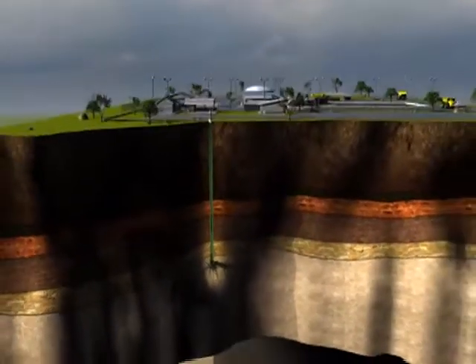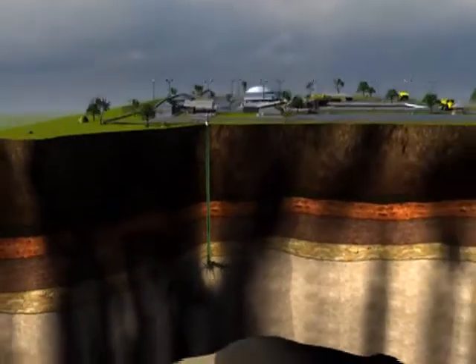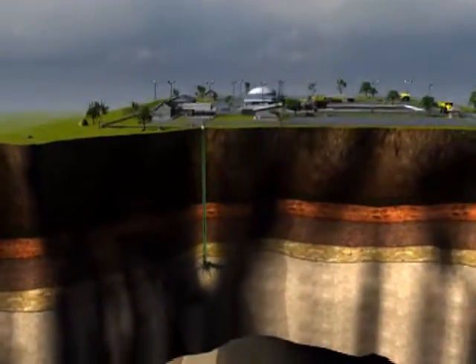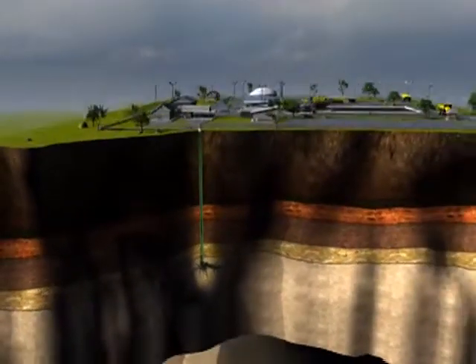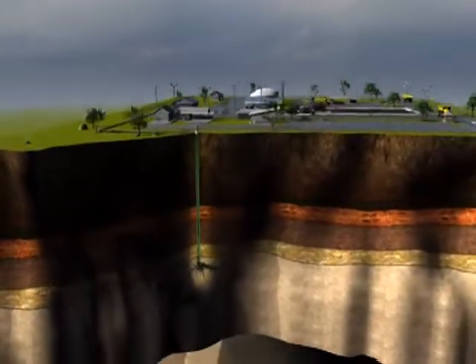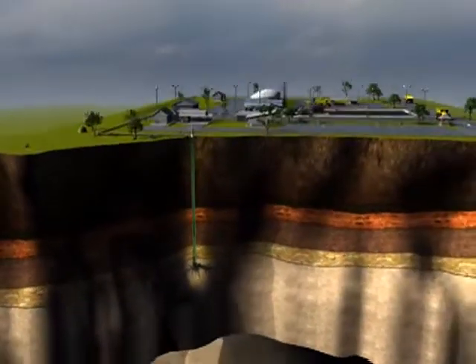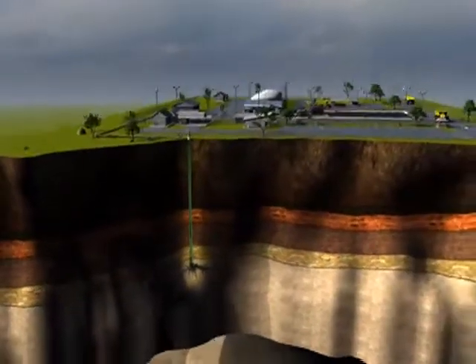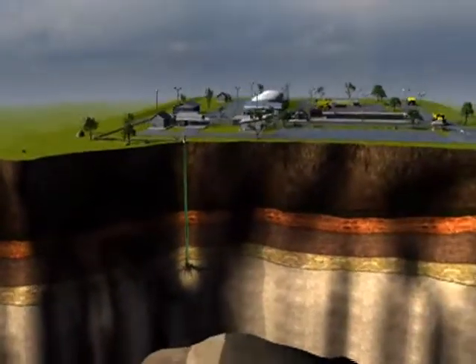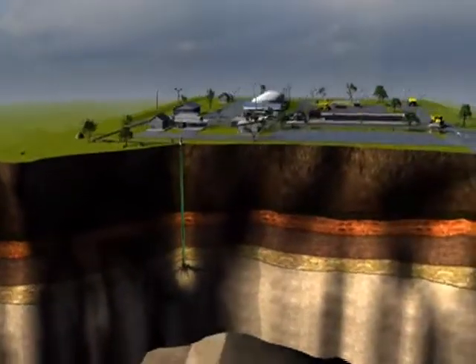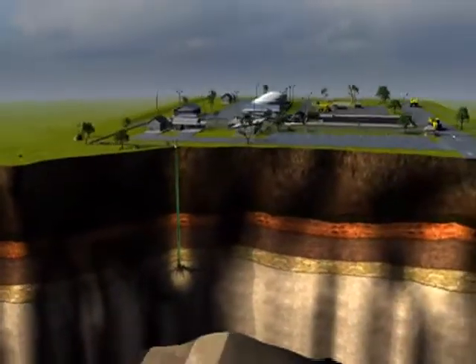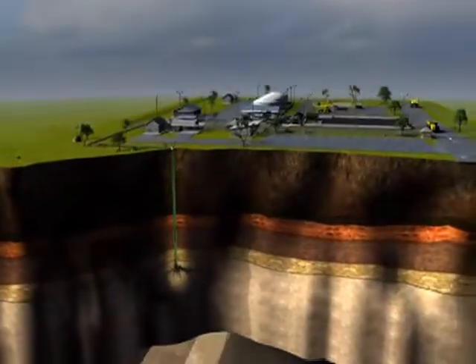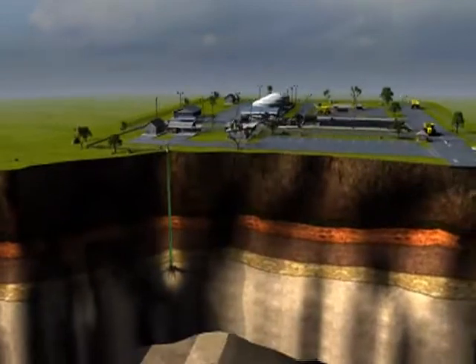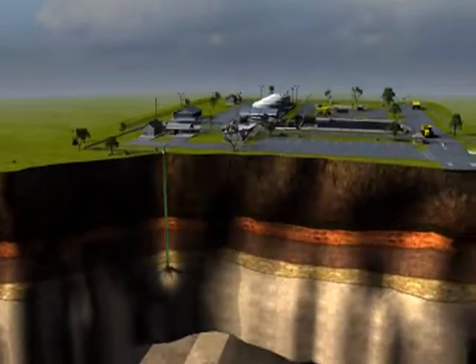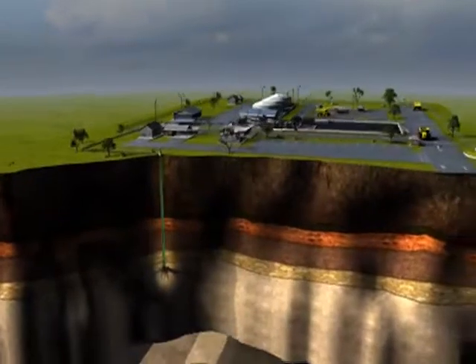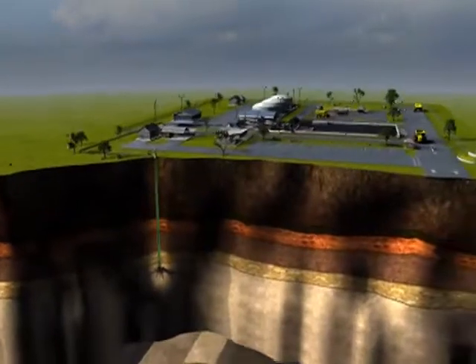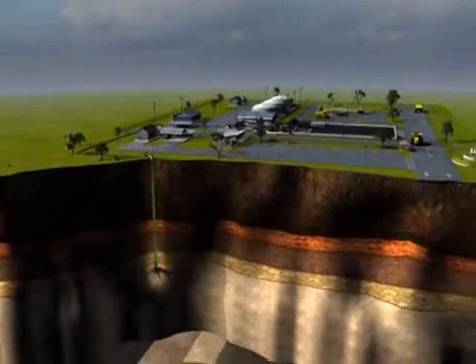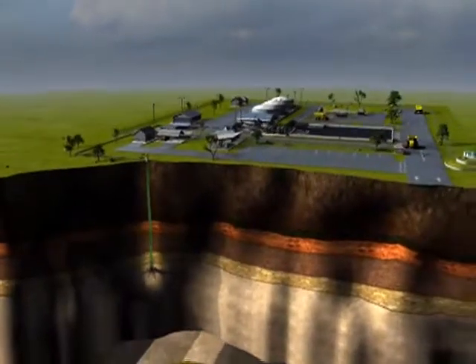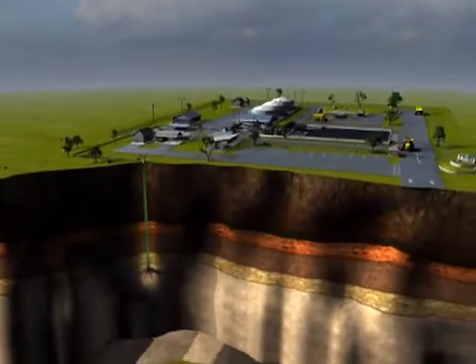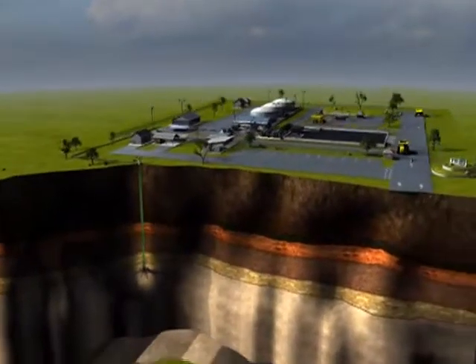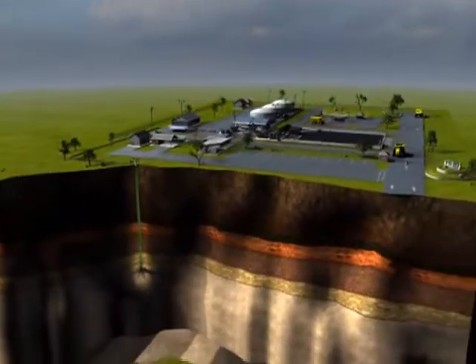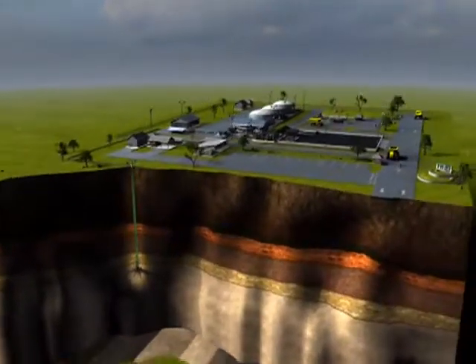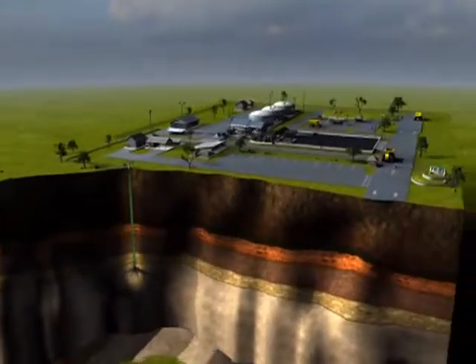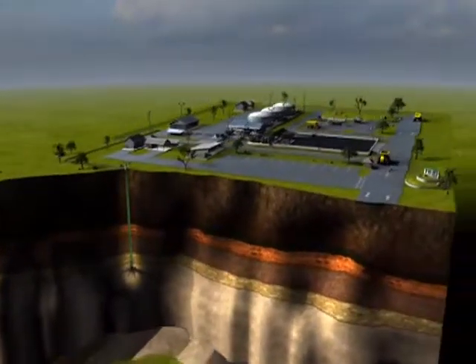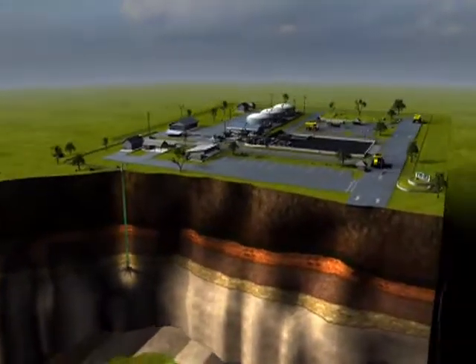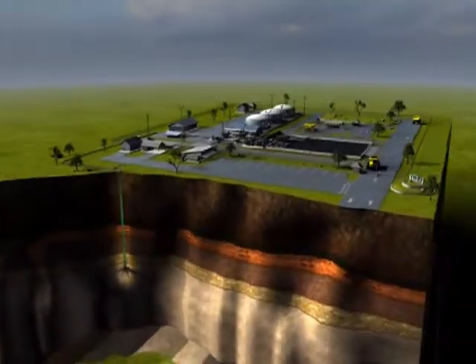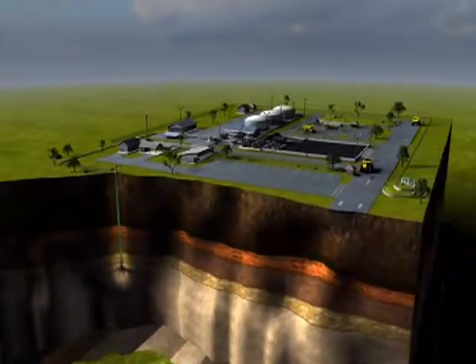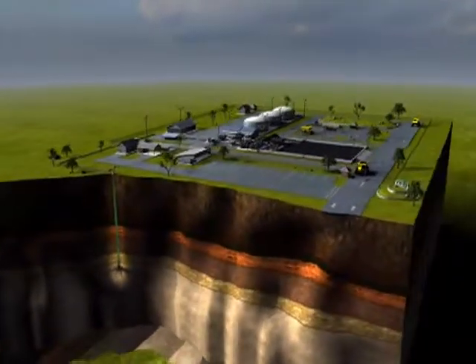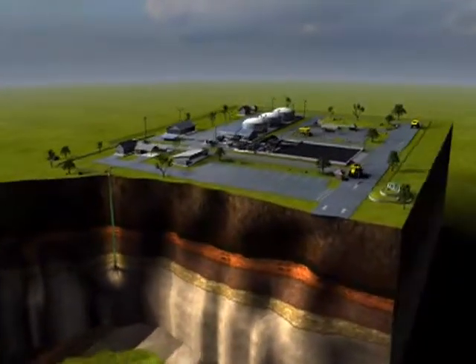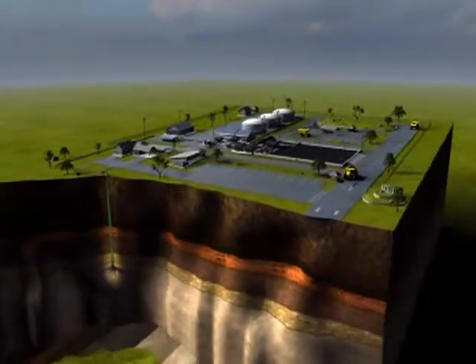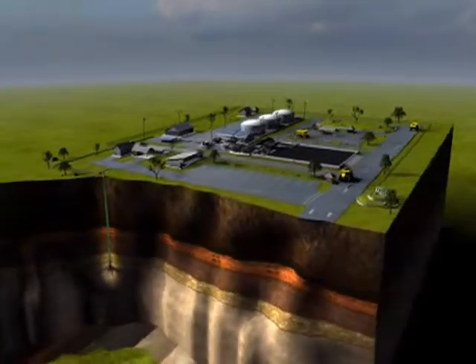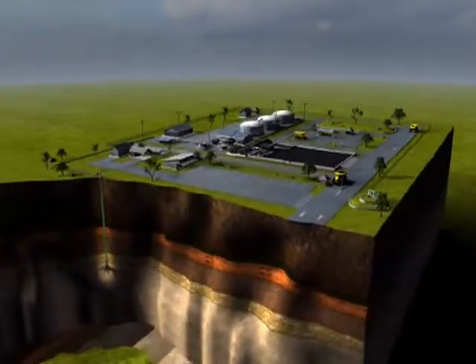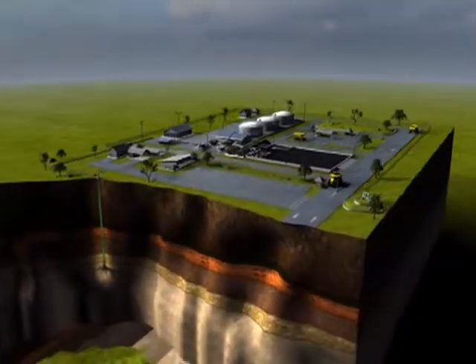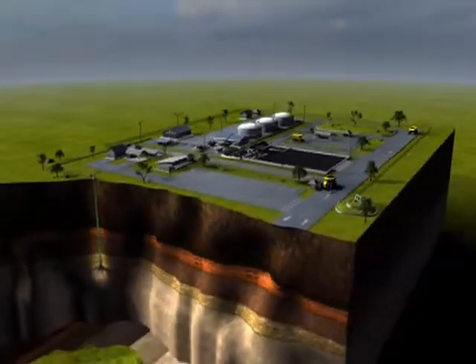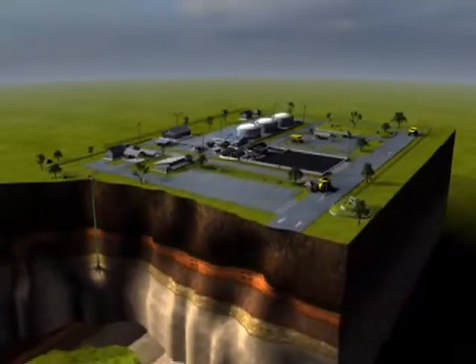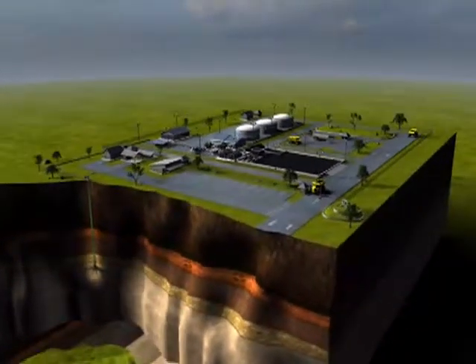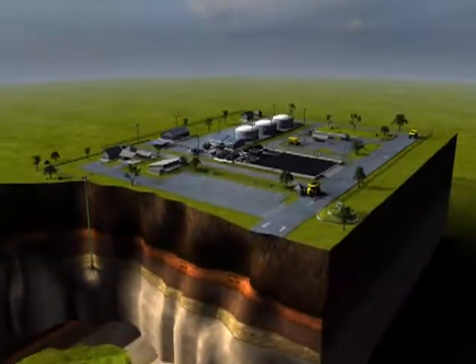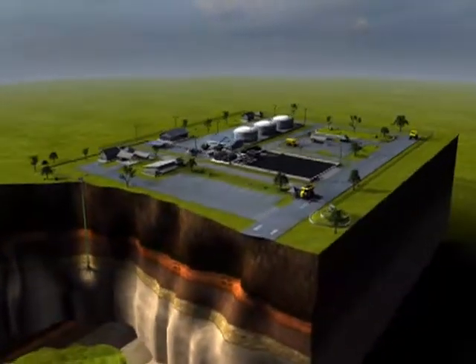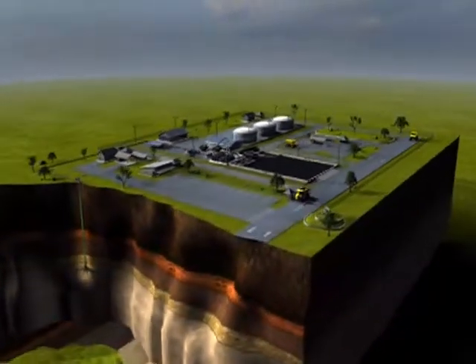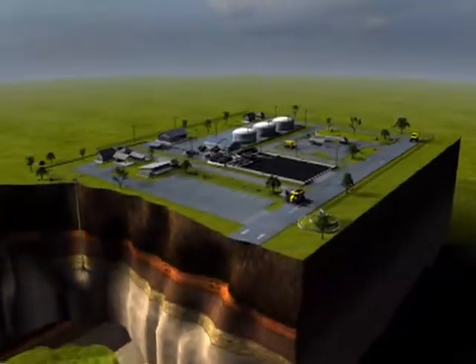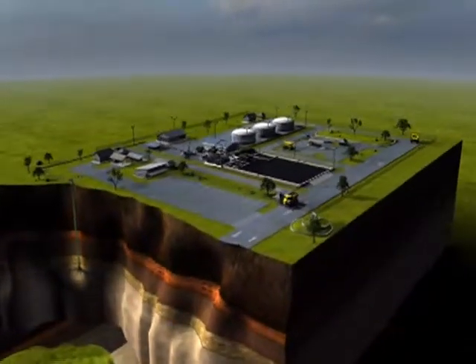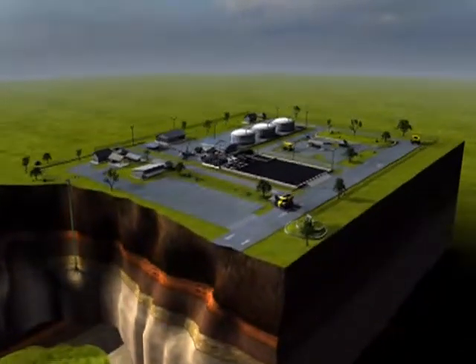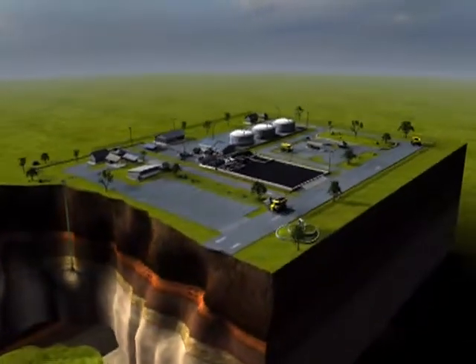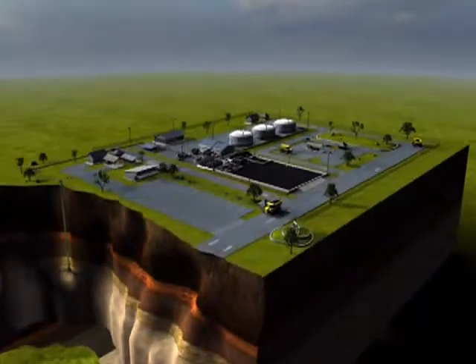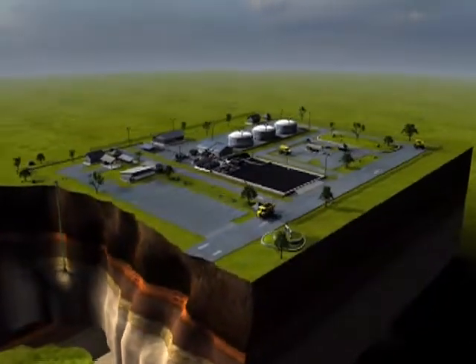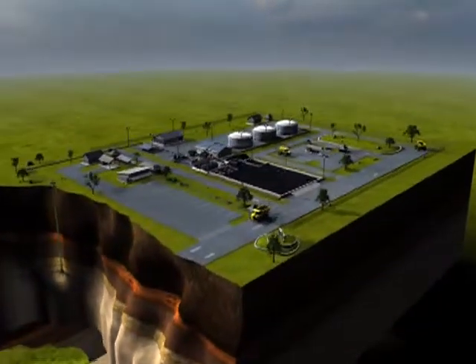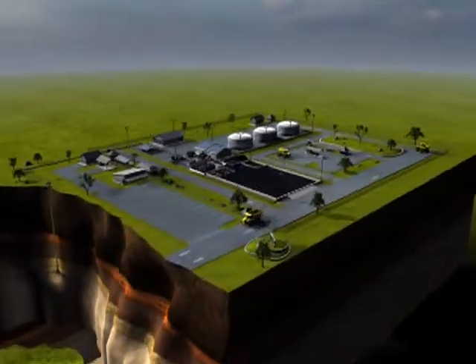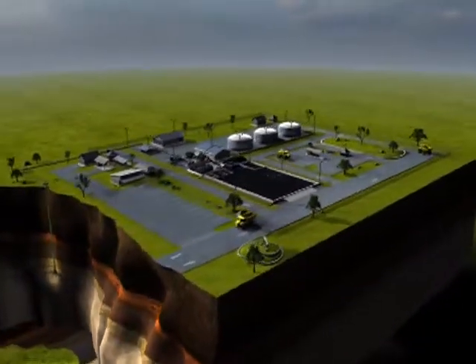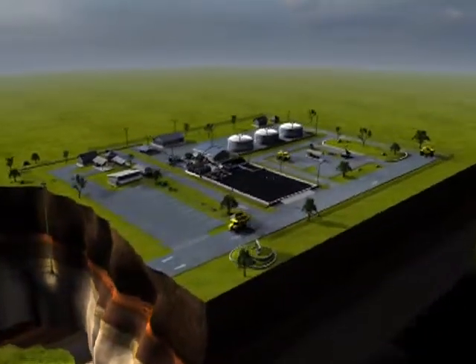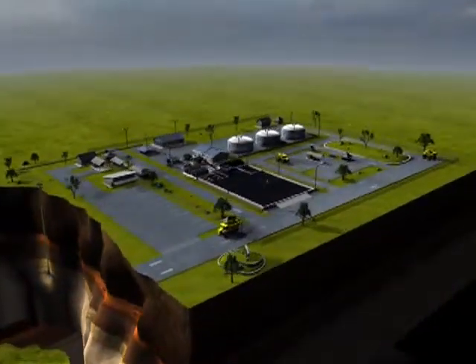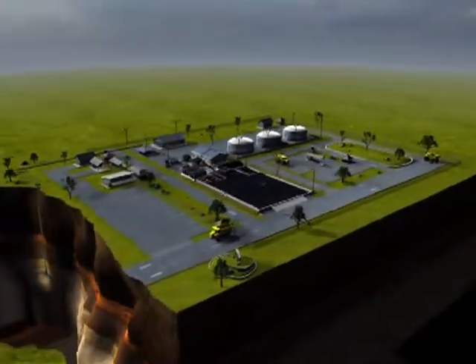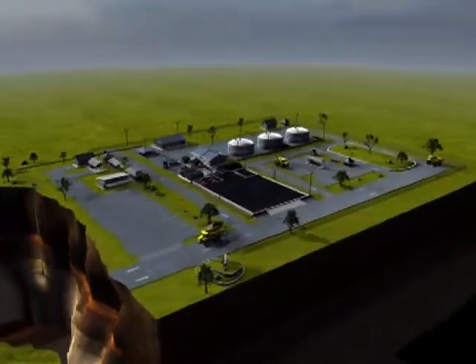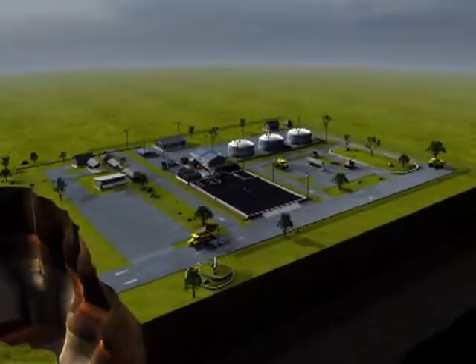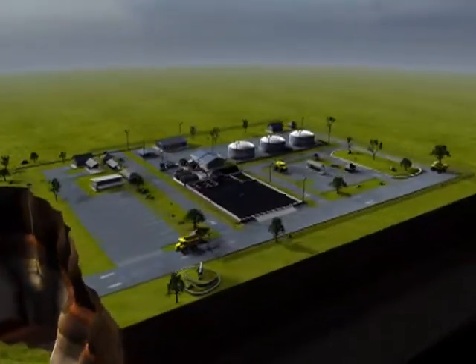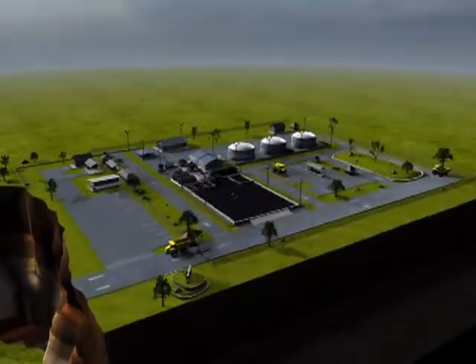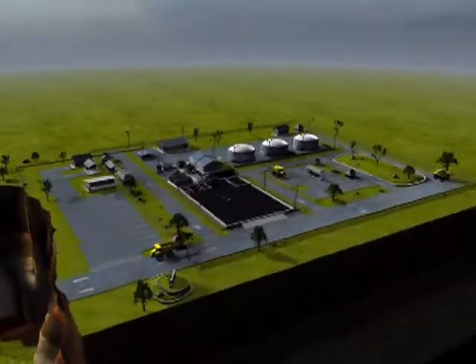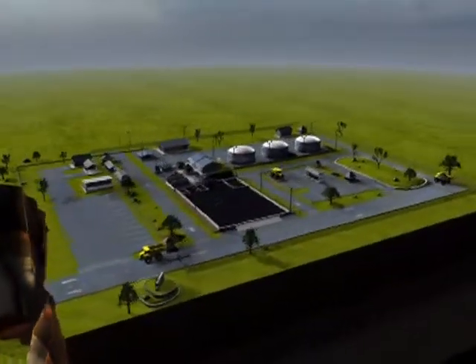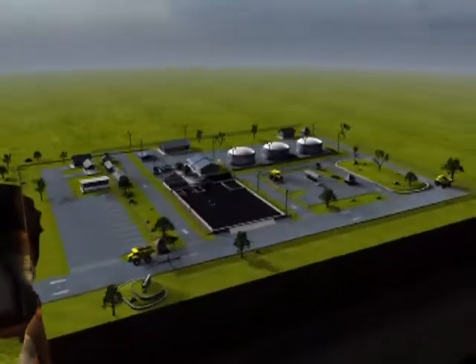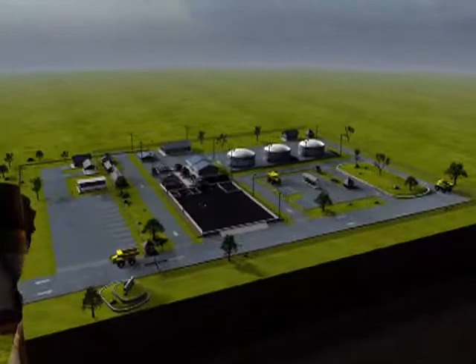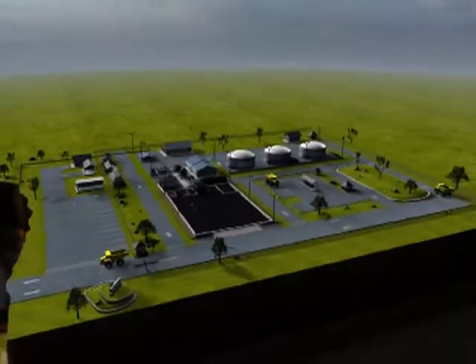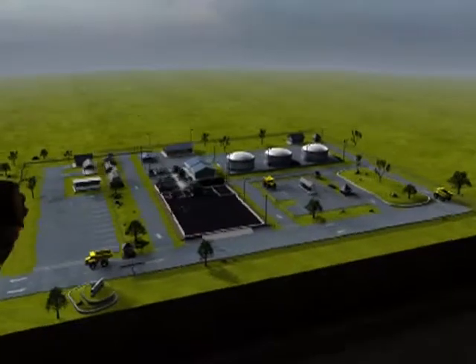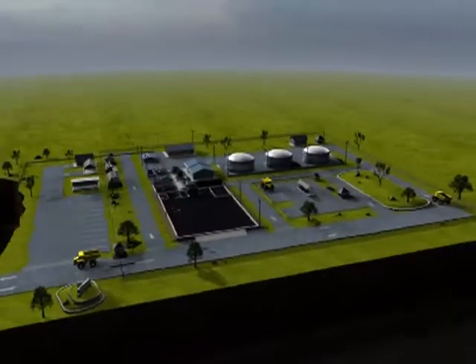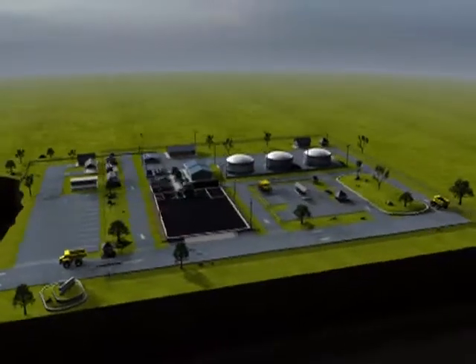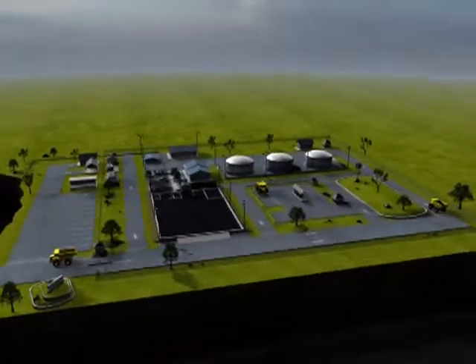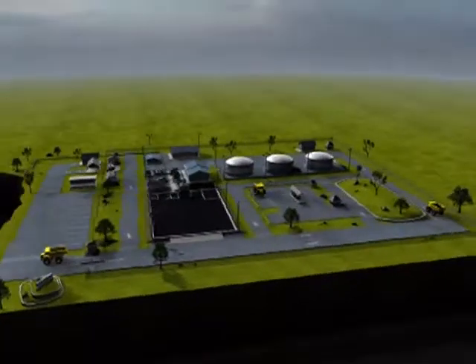Extensive monitoring occurs during this process to map the waste pod and monitor fracture orientation and storage capacity.